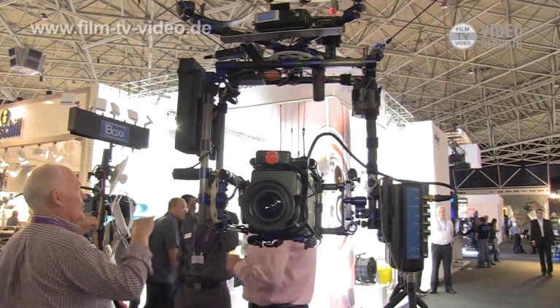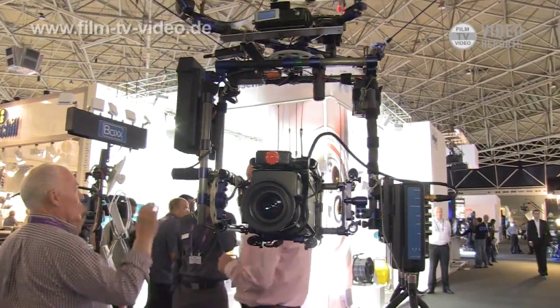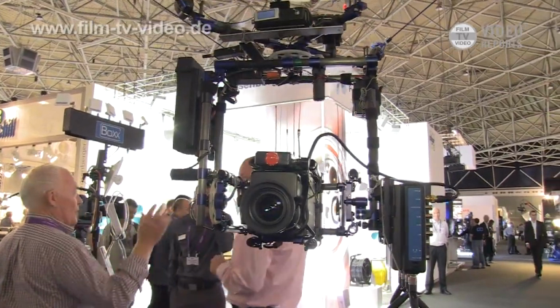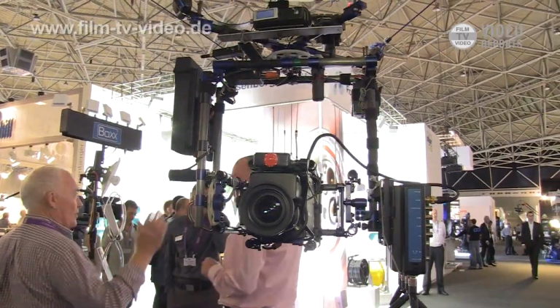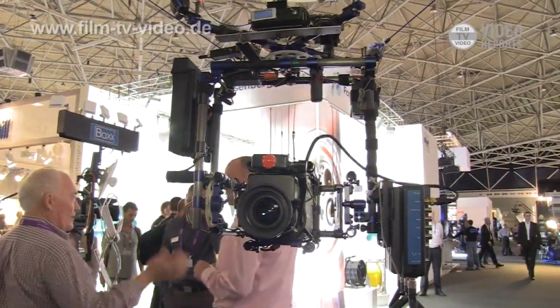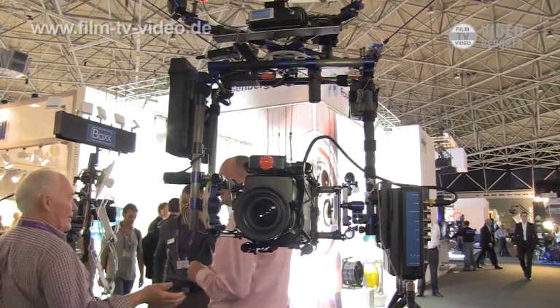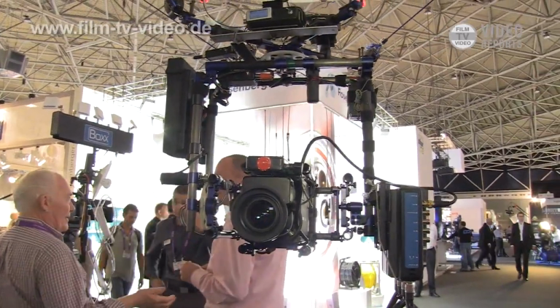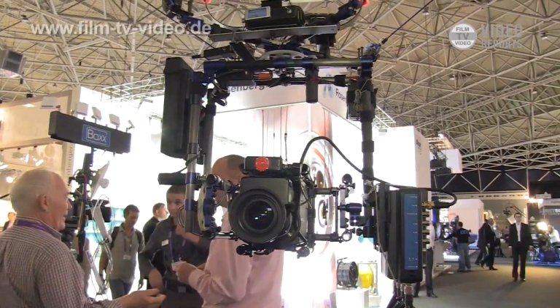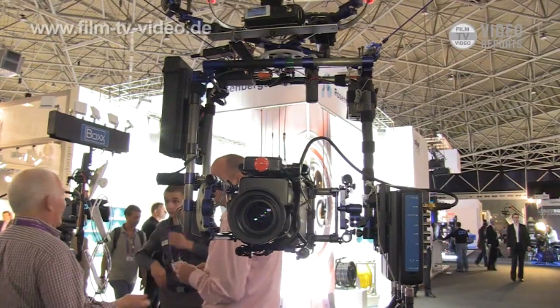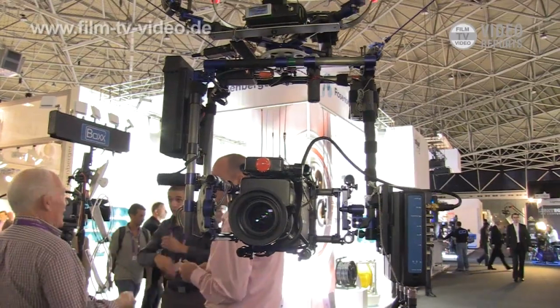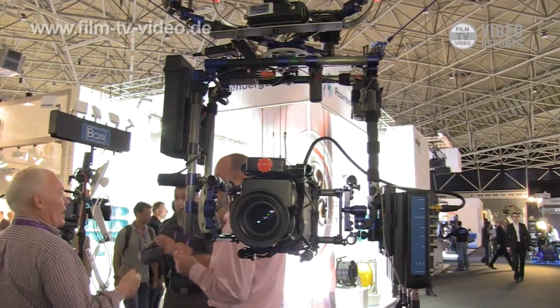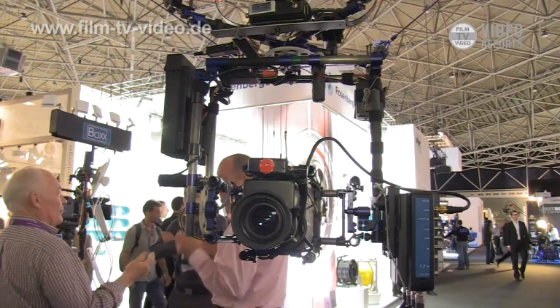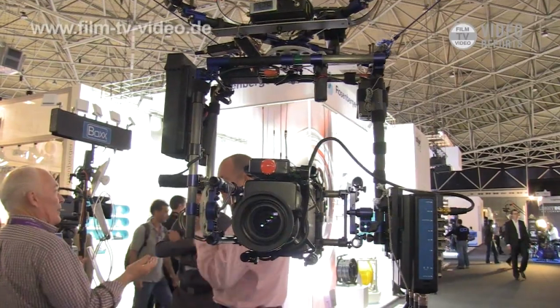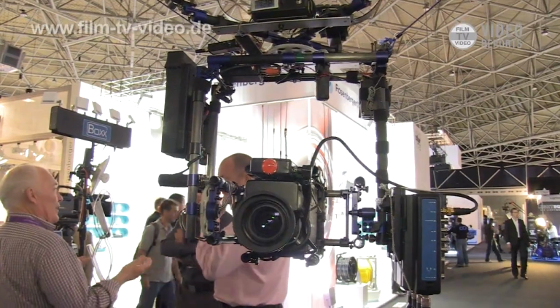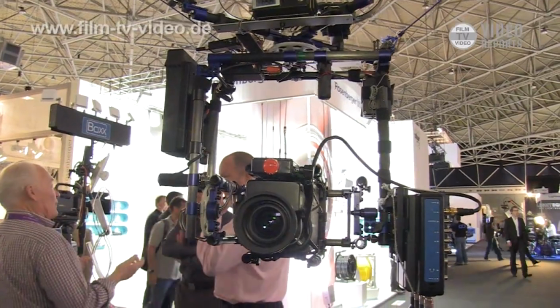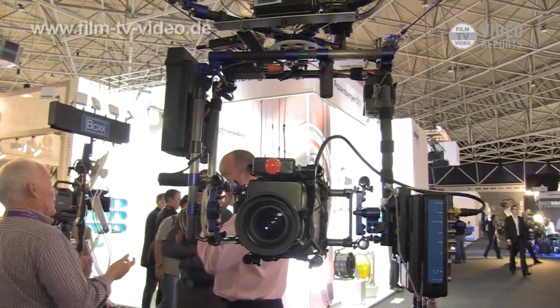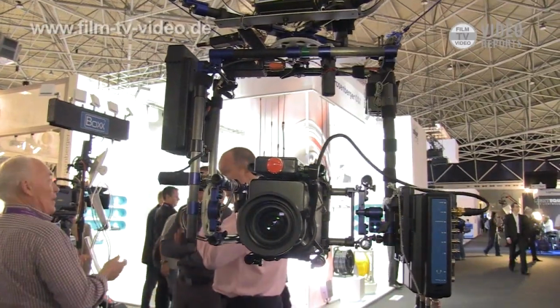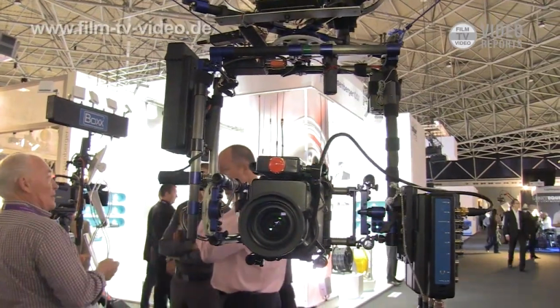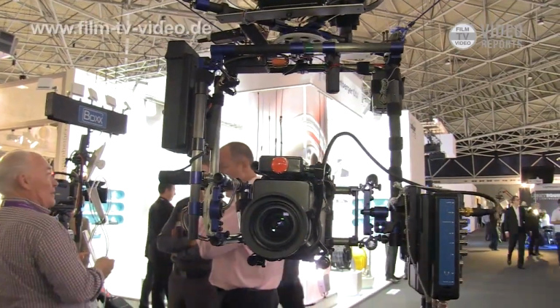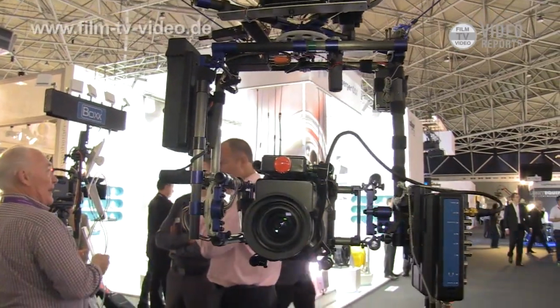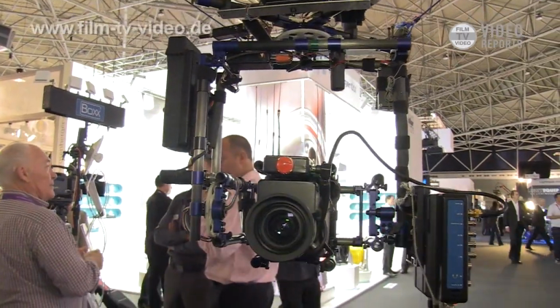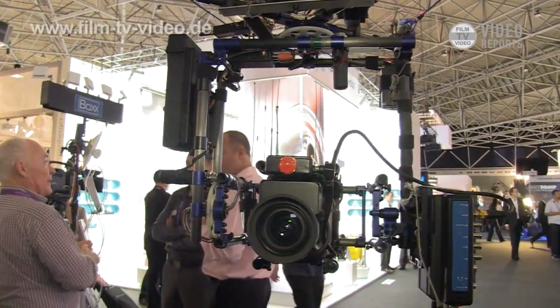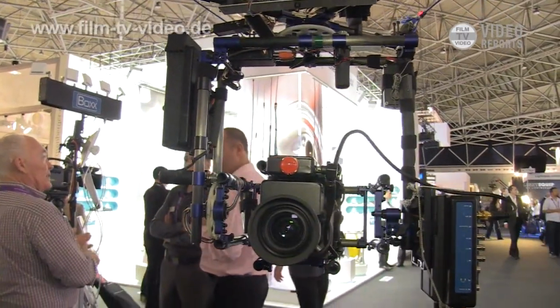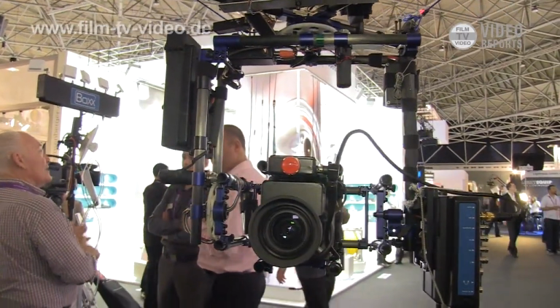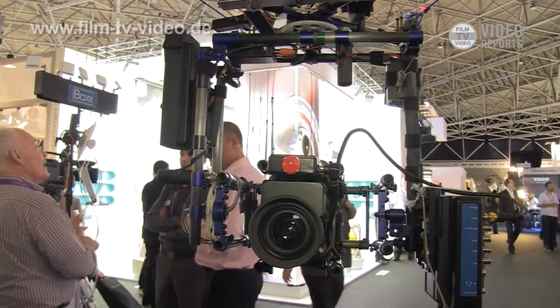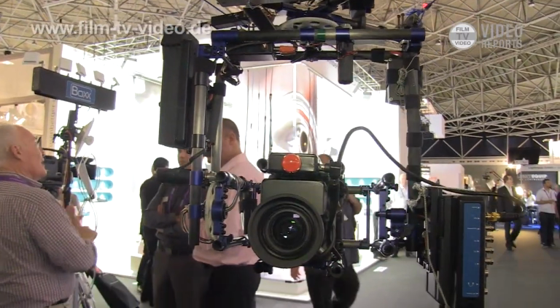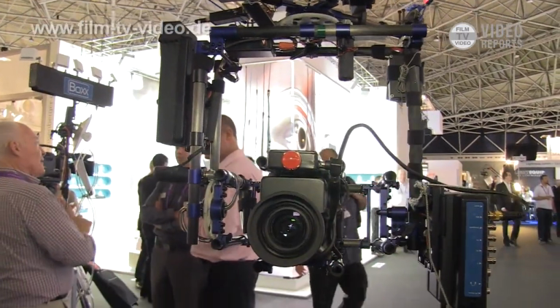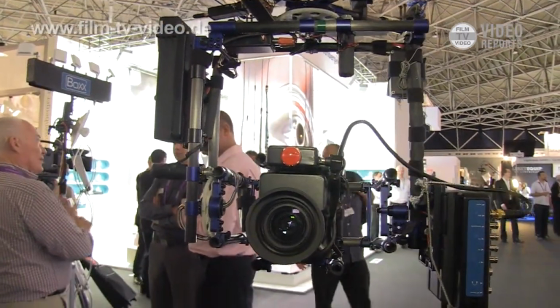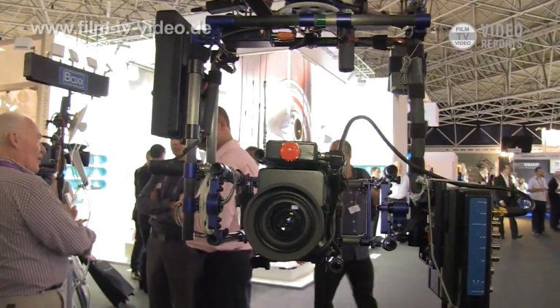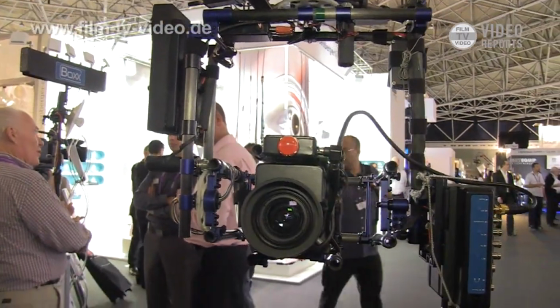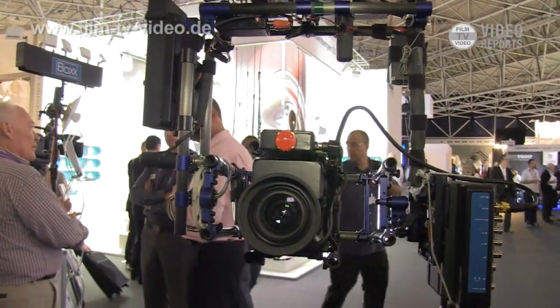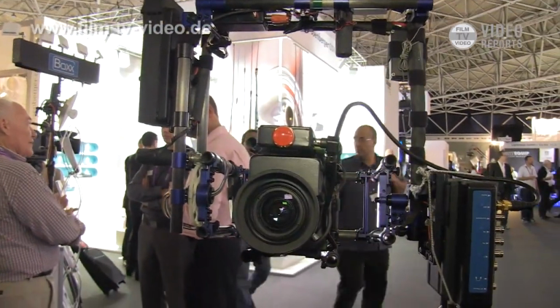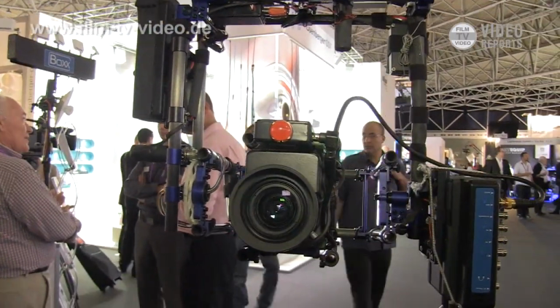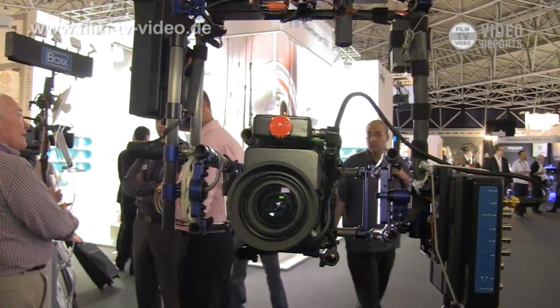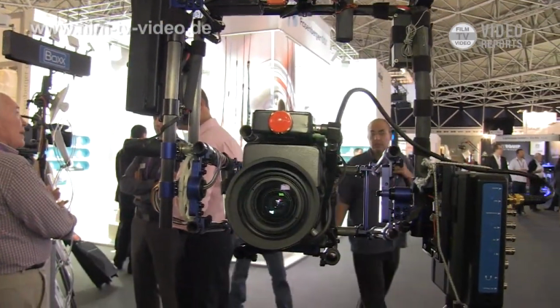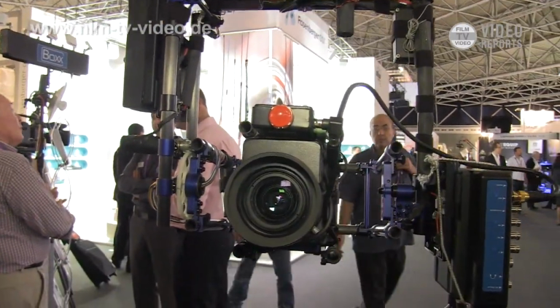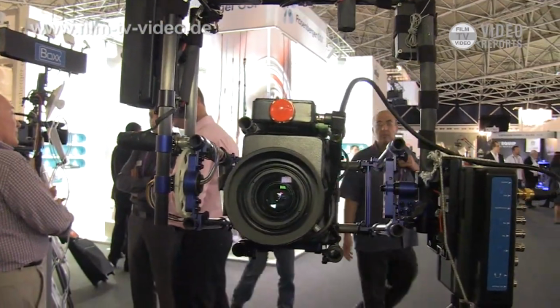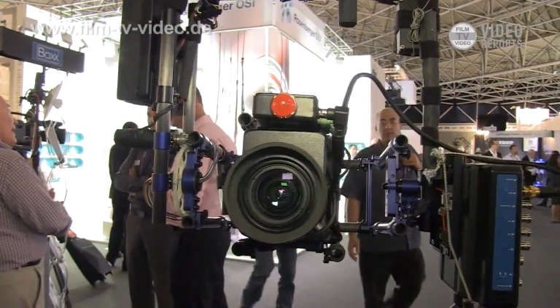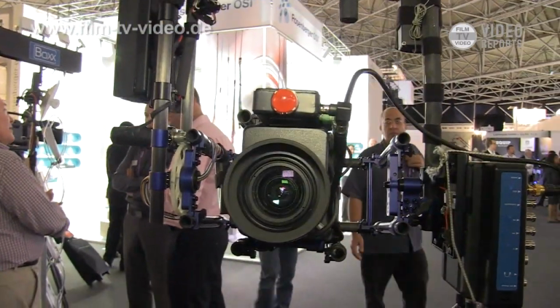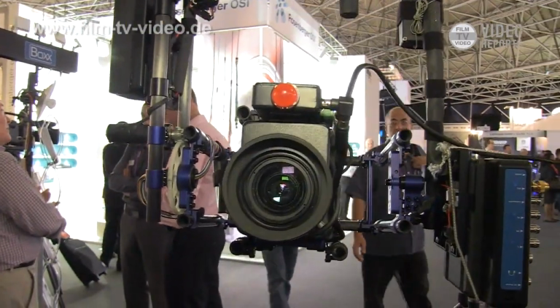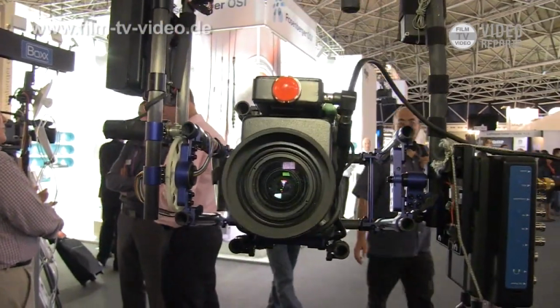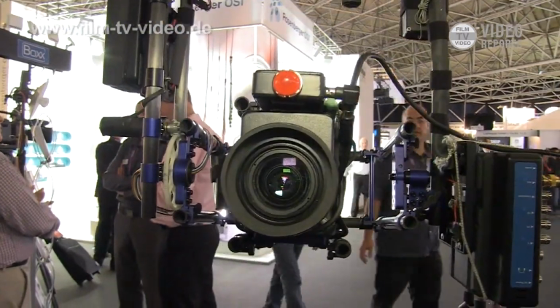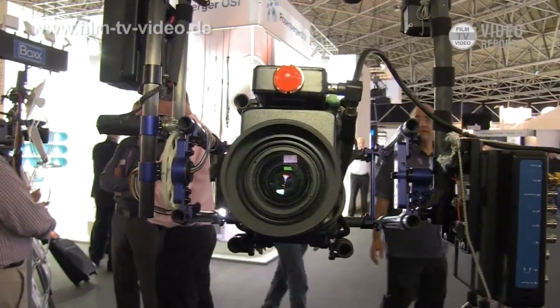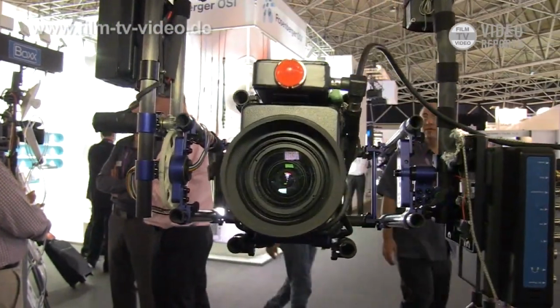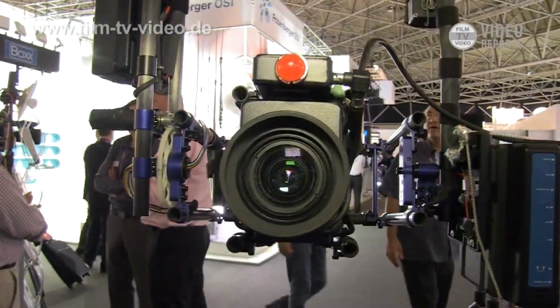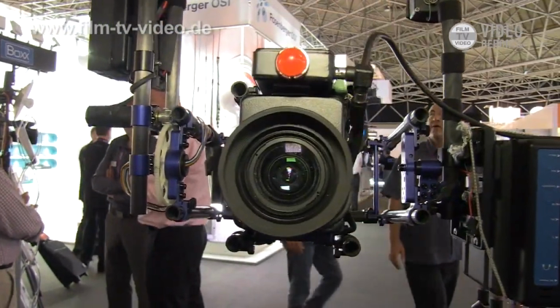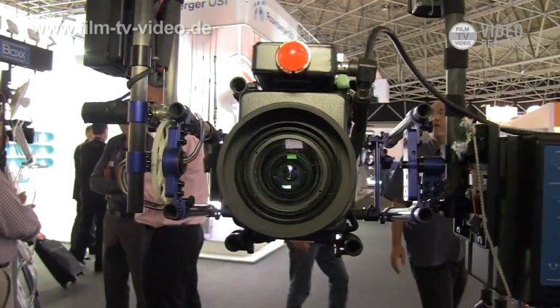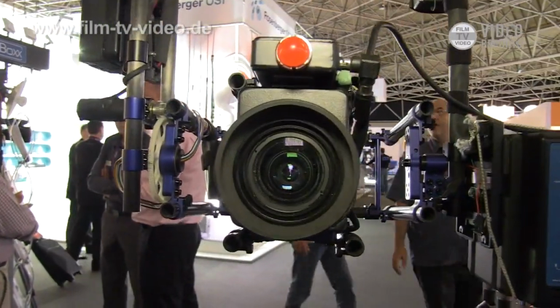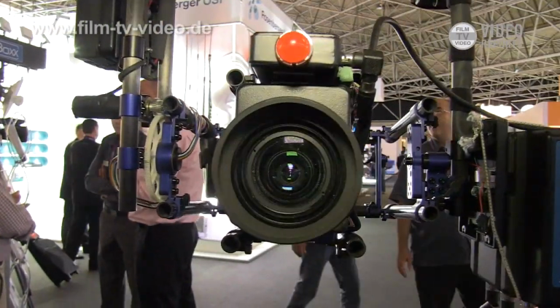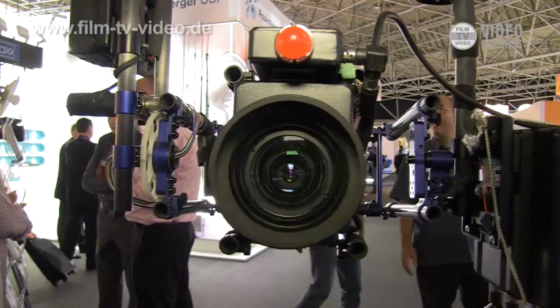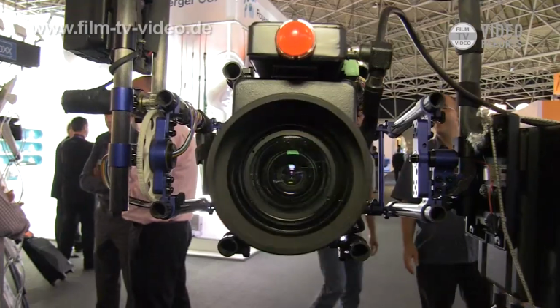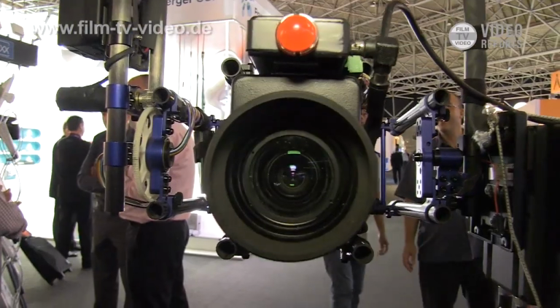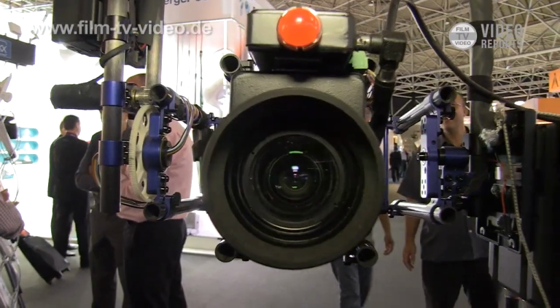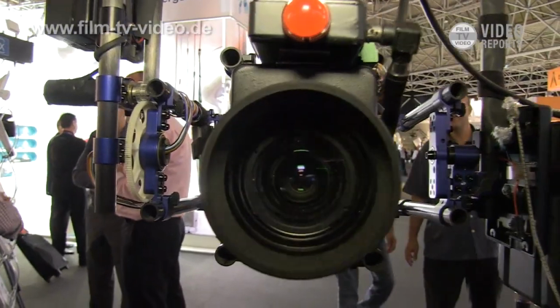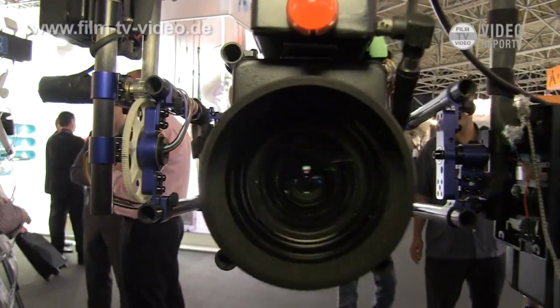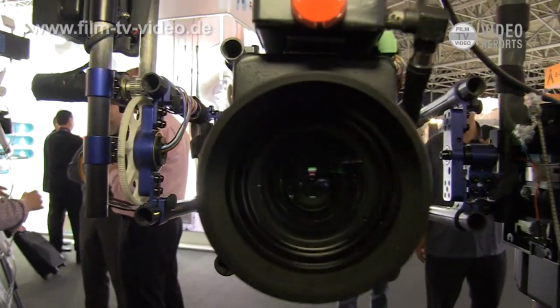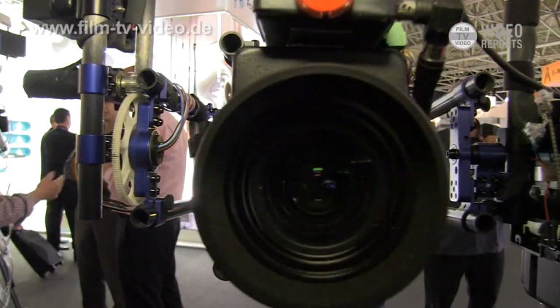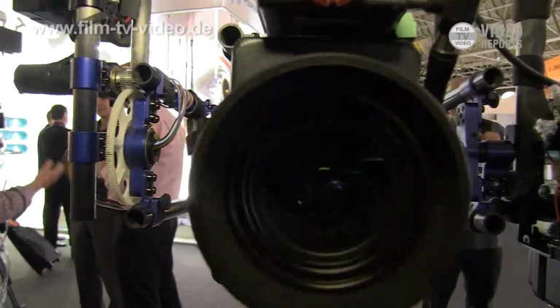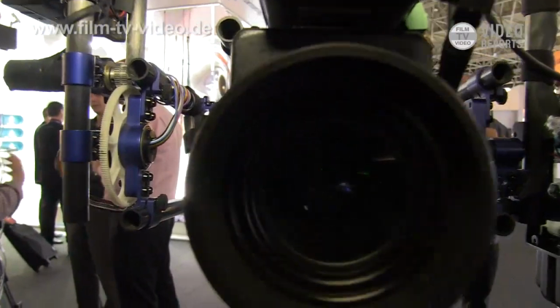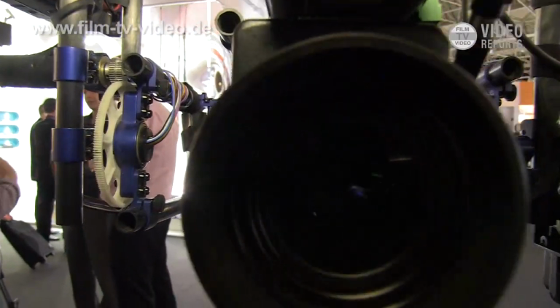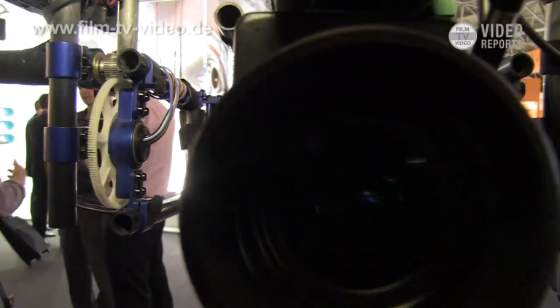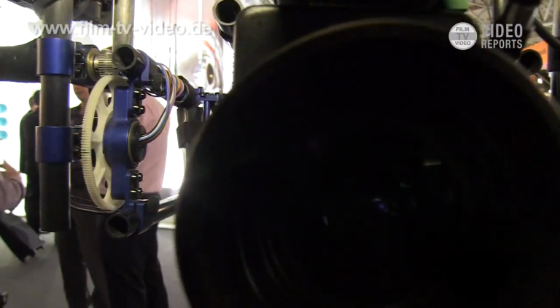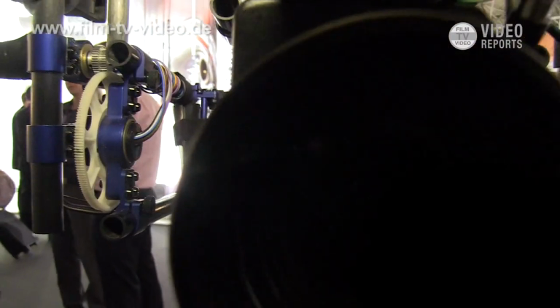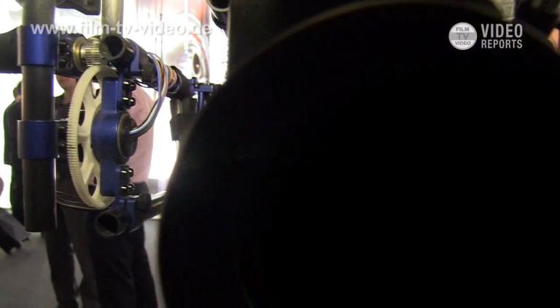This is like a webcam mounted on a helicopter, used indoors, because the results are the same. This is great for slow, high shots.